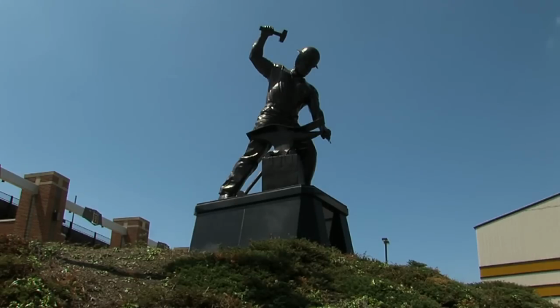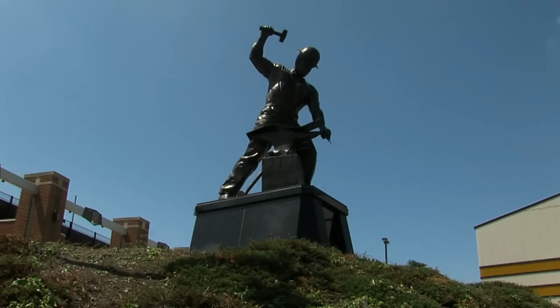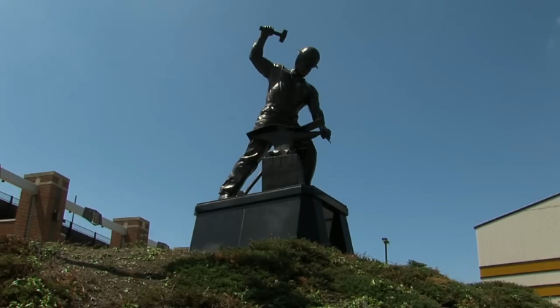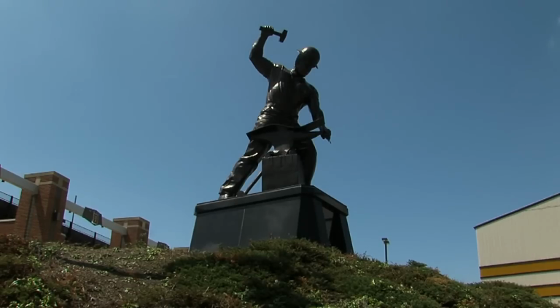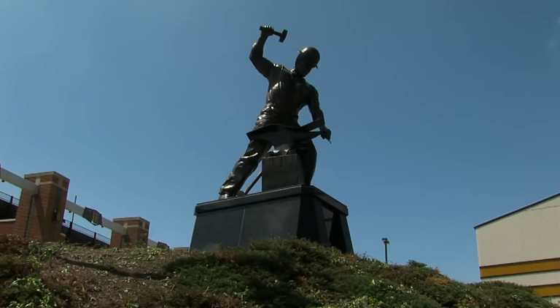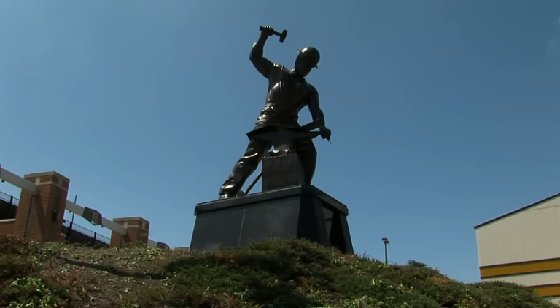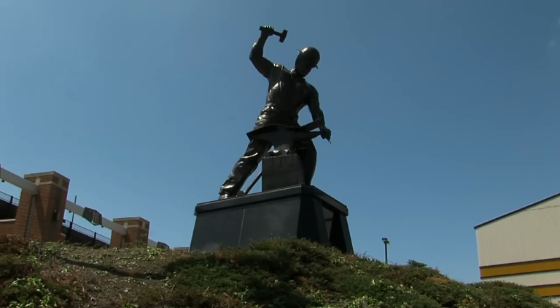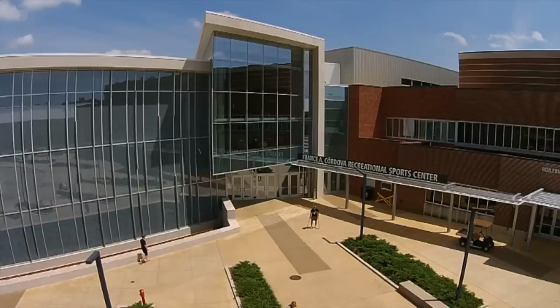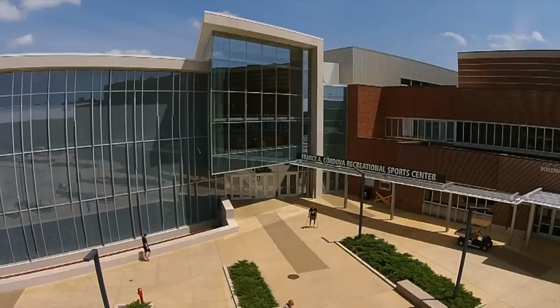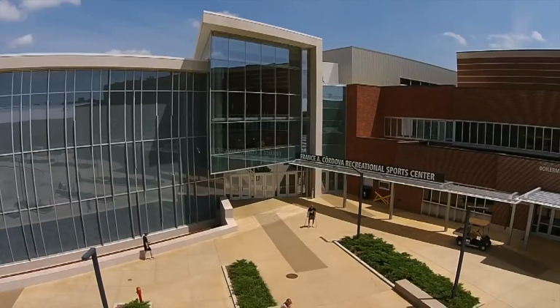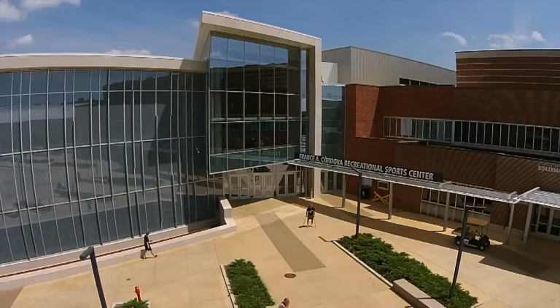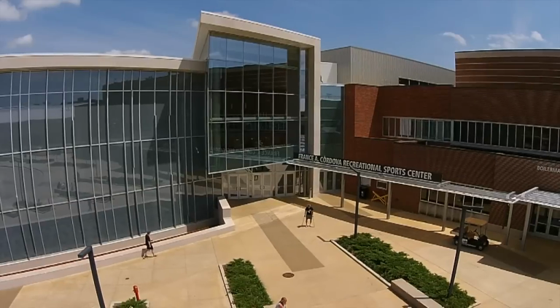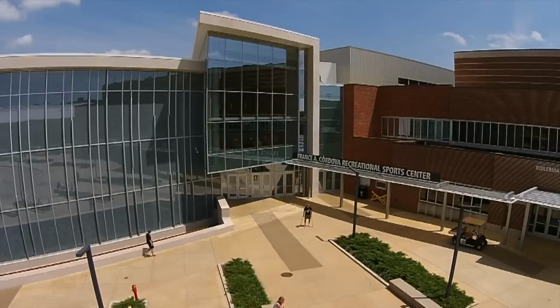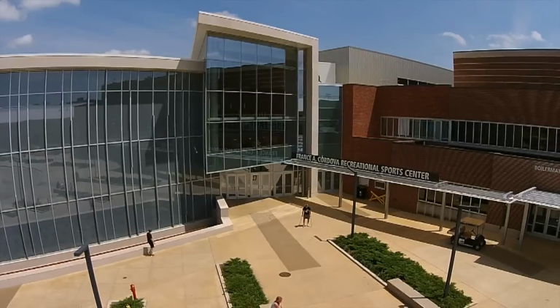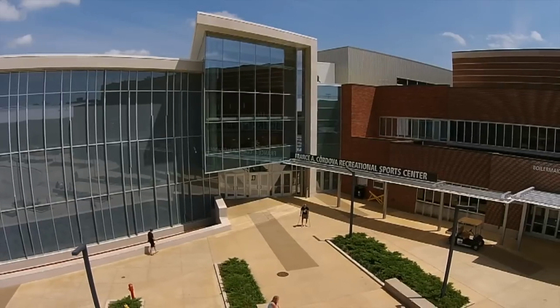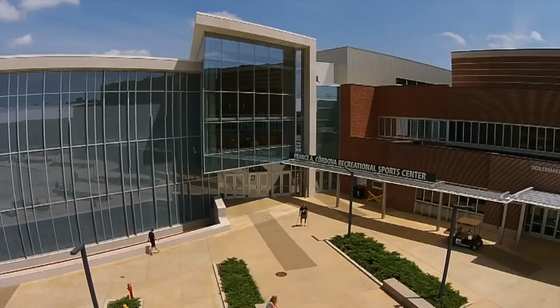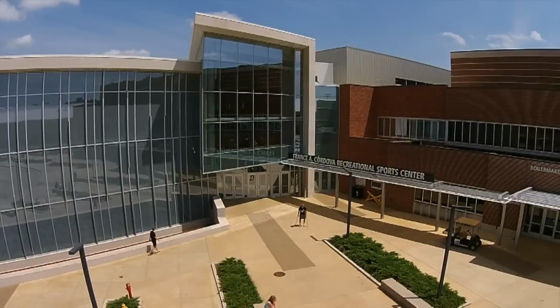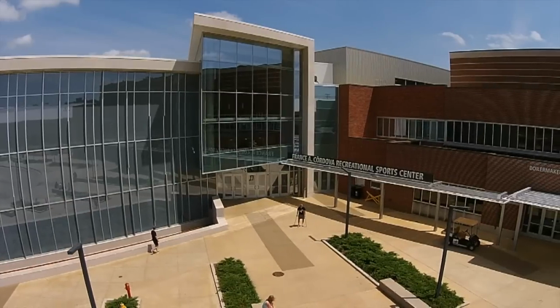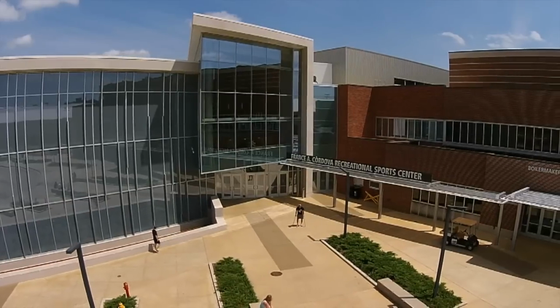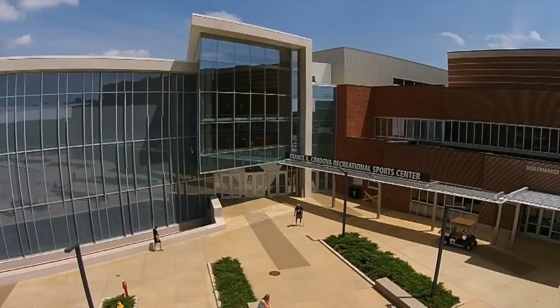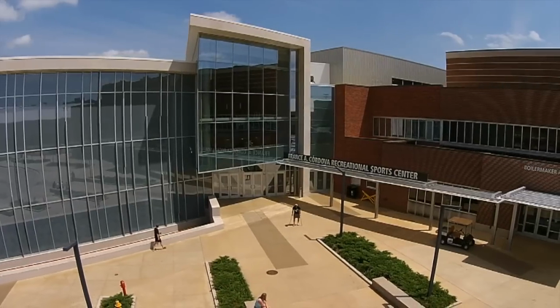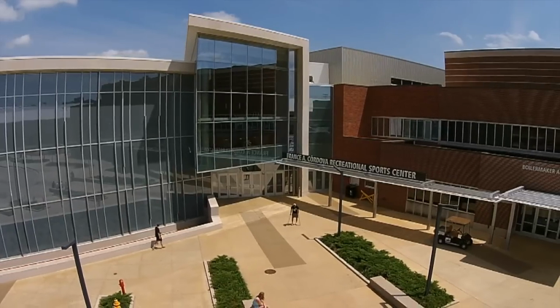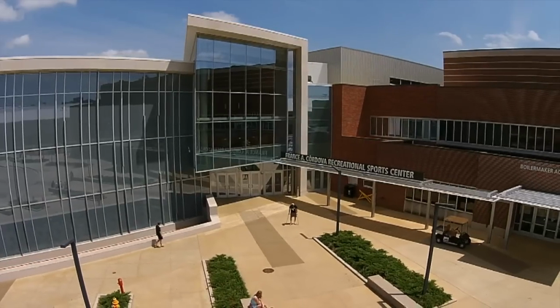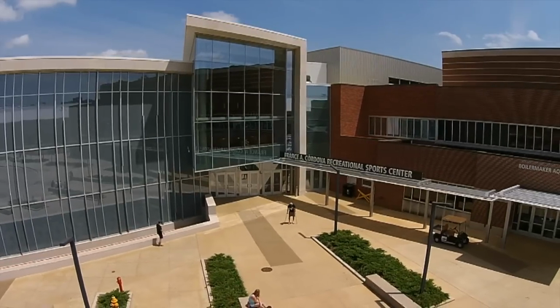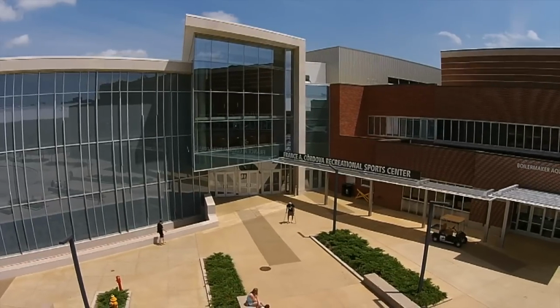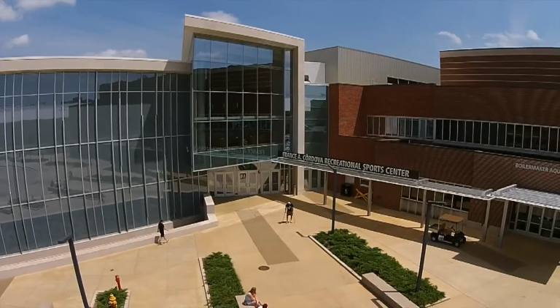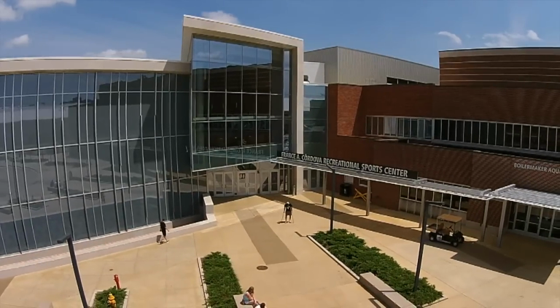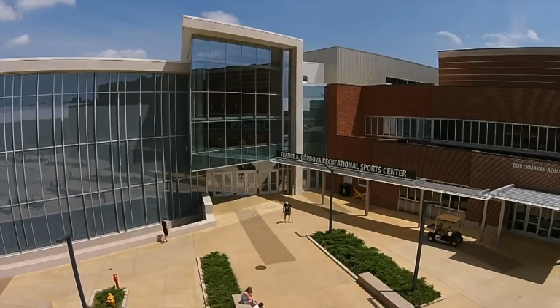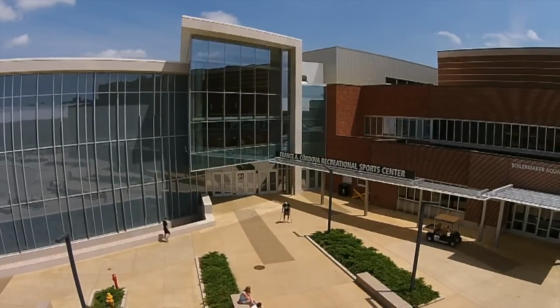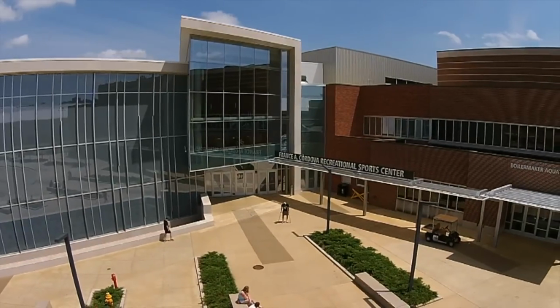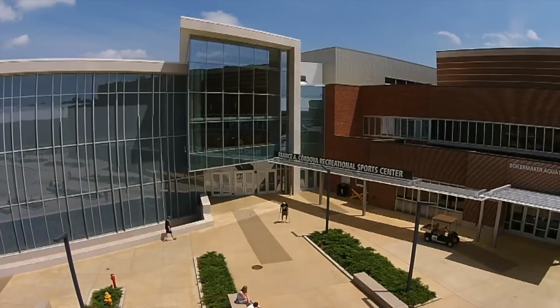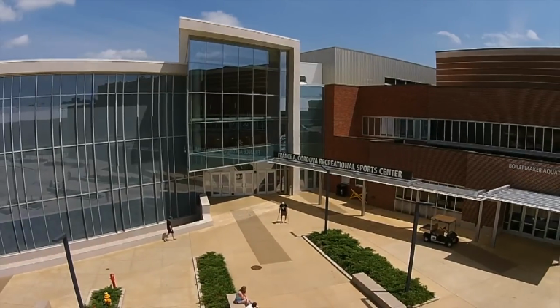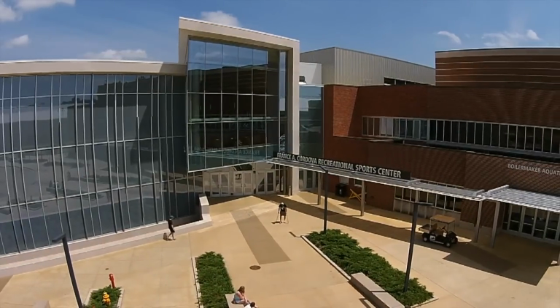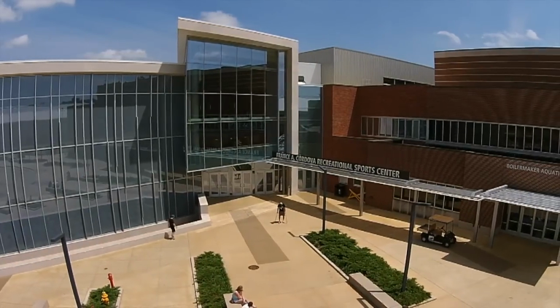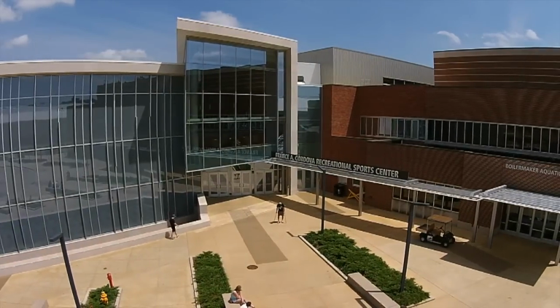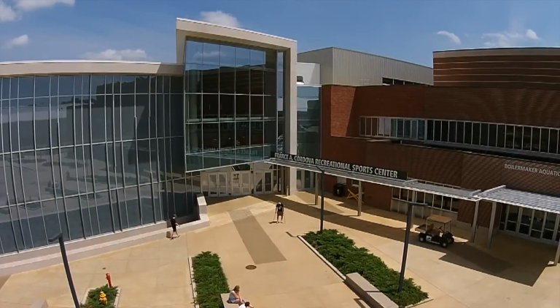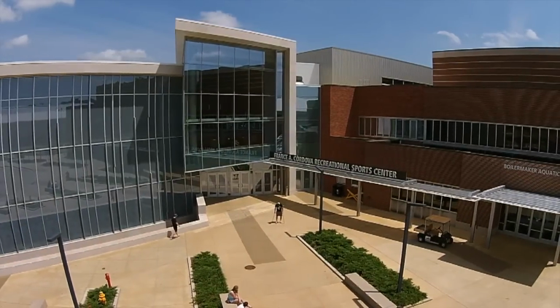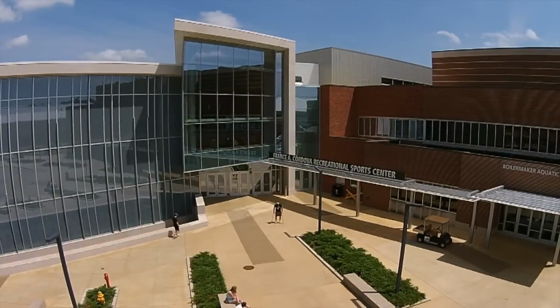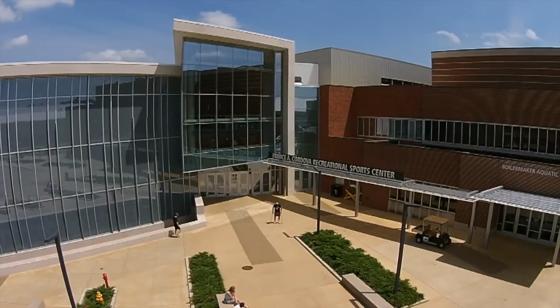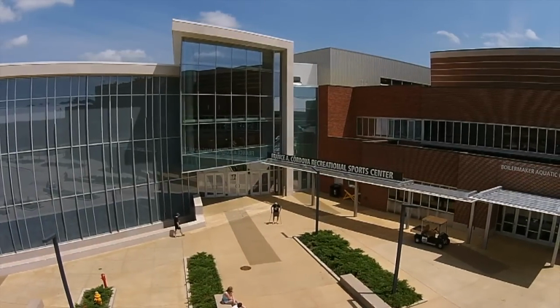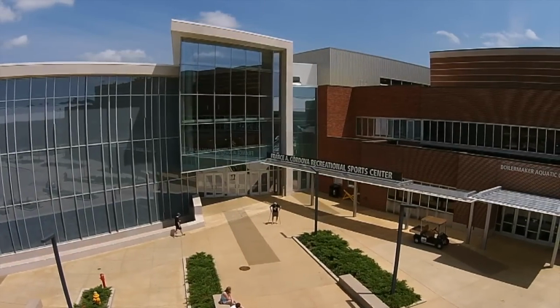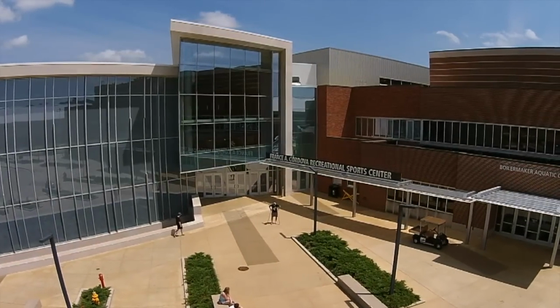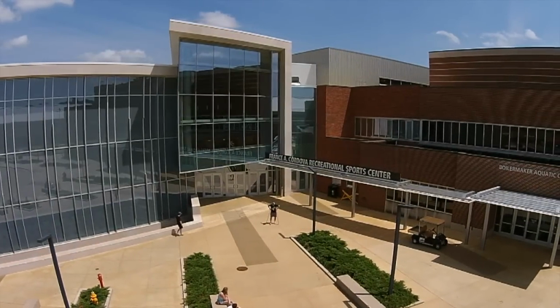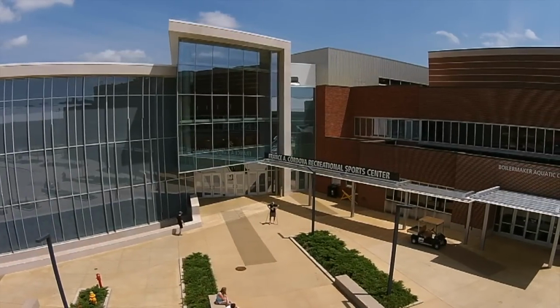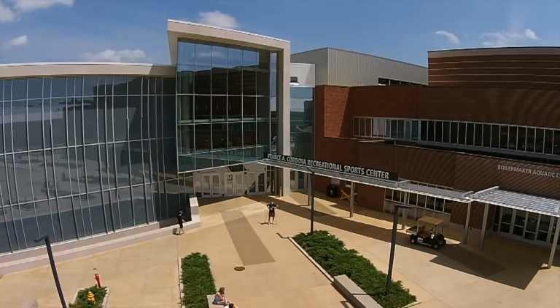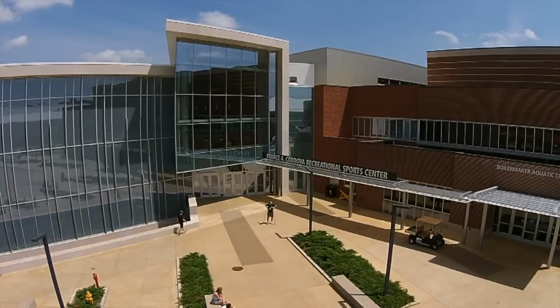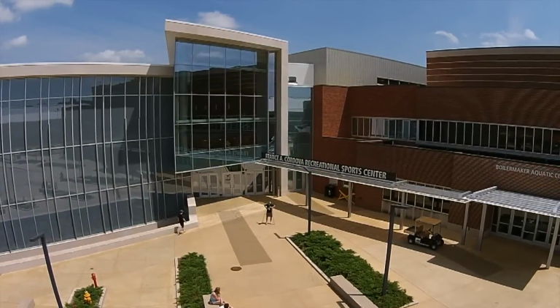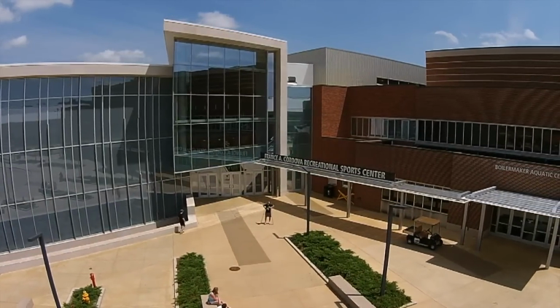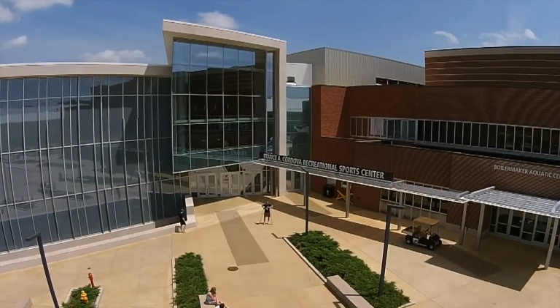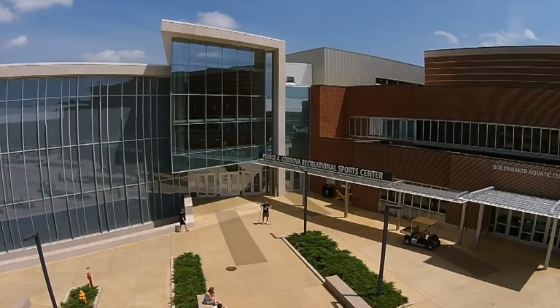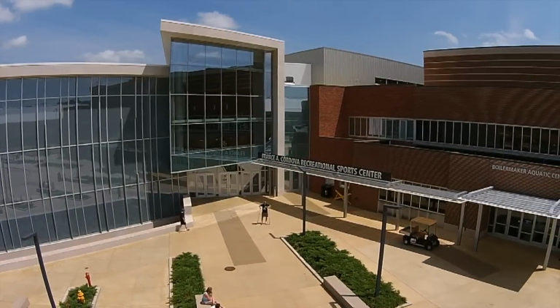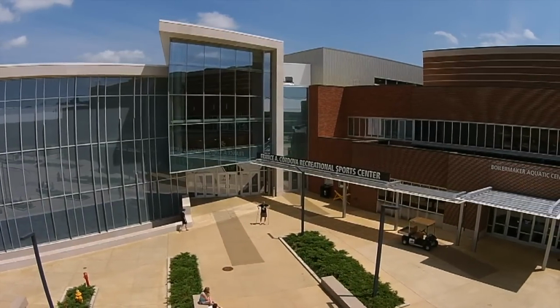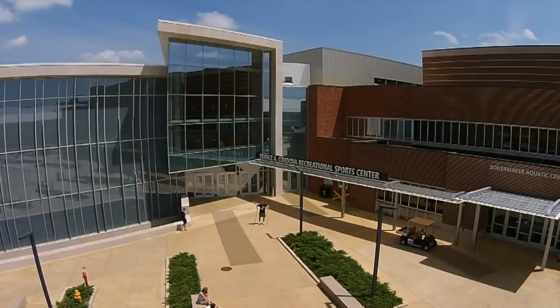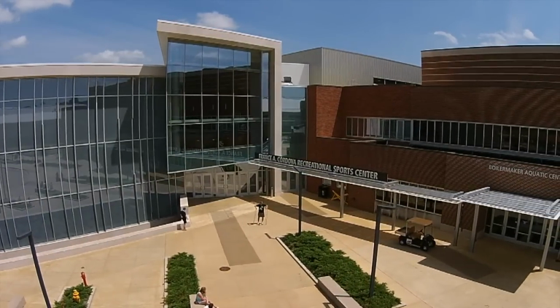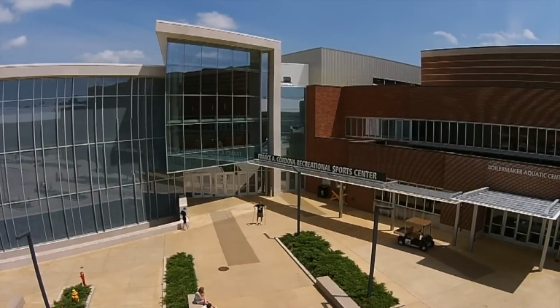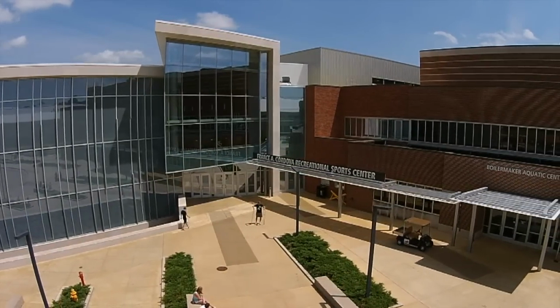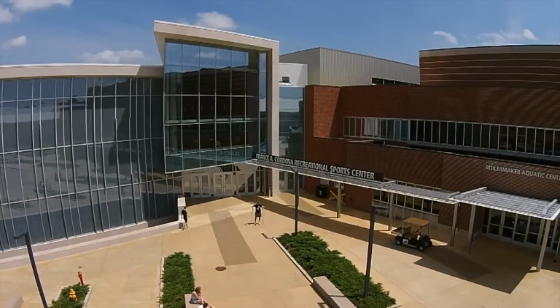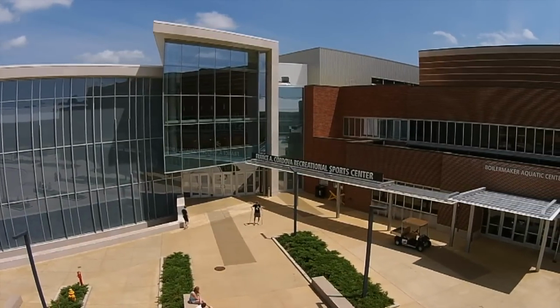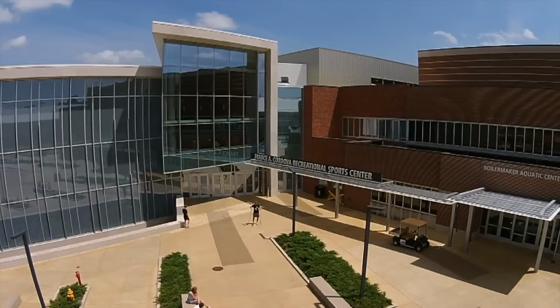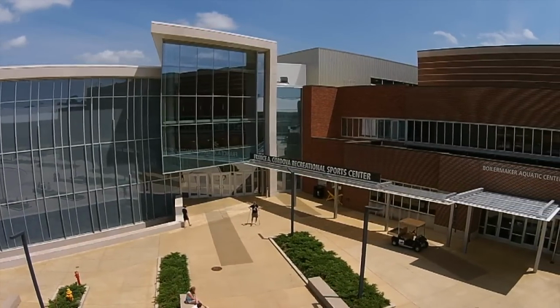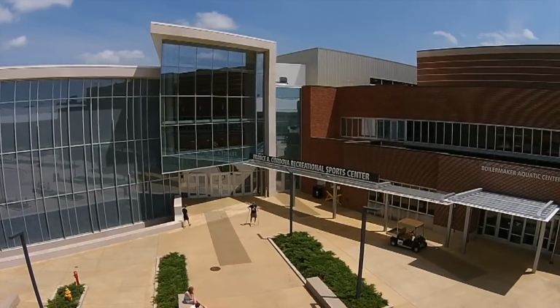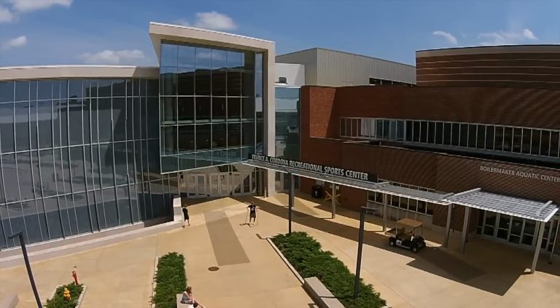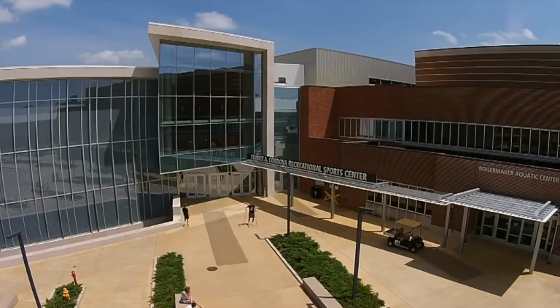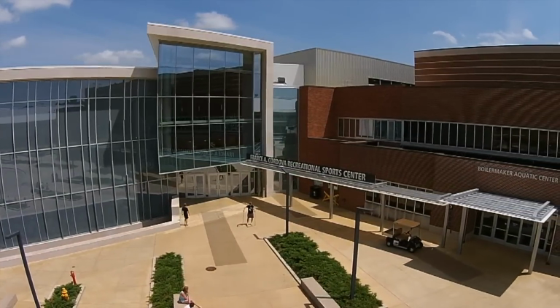The beautiful Co-Rec, about two years old. We have, on average, 7,500 users a day.